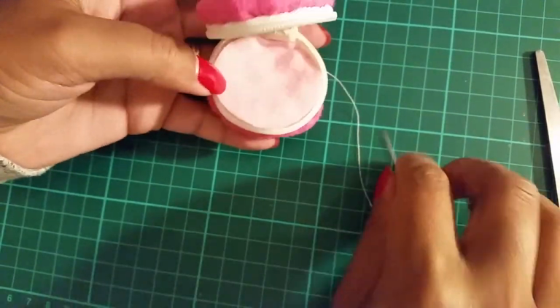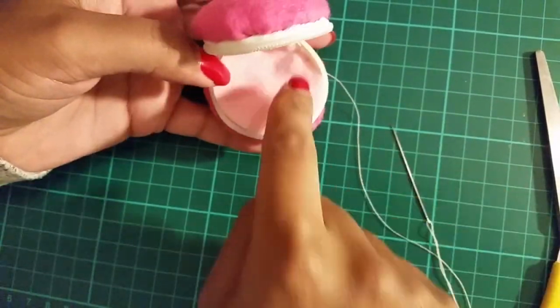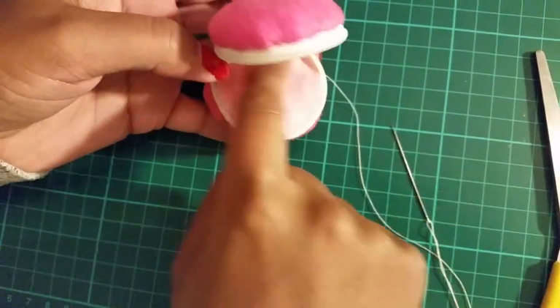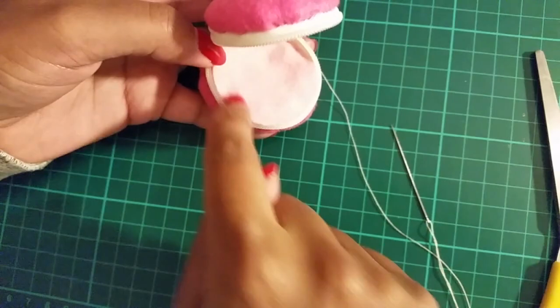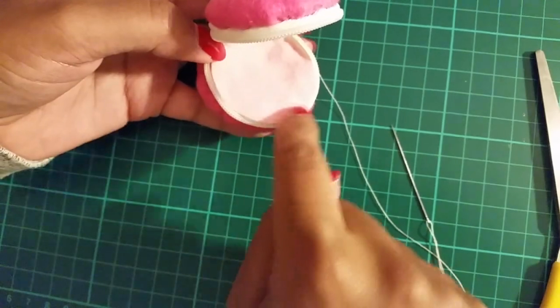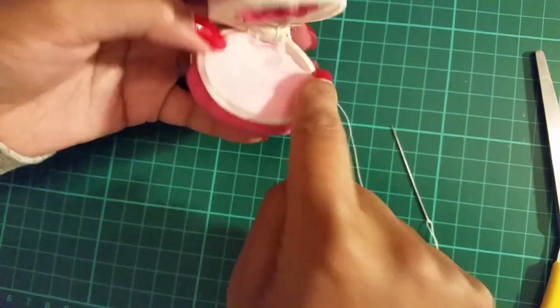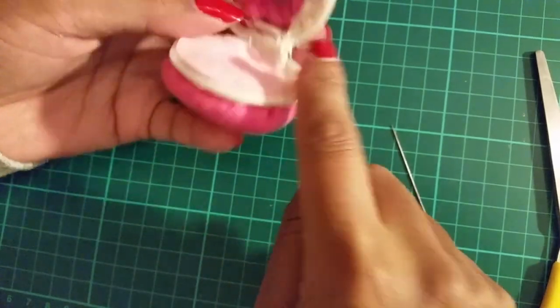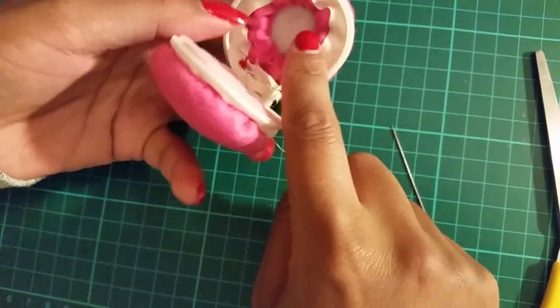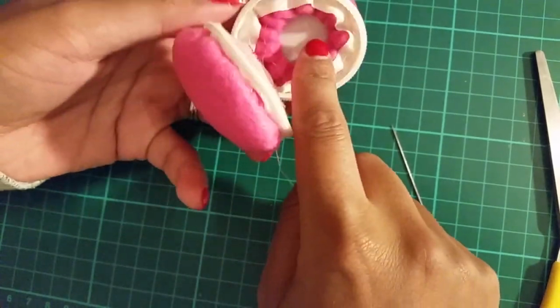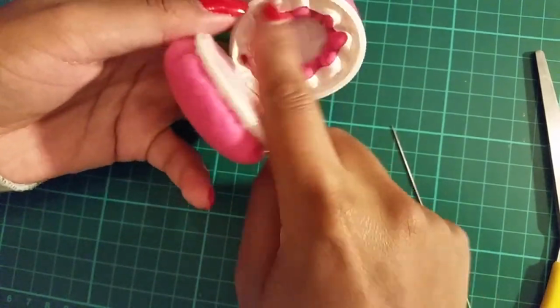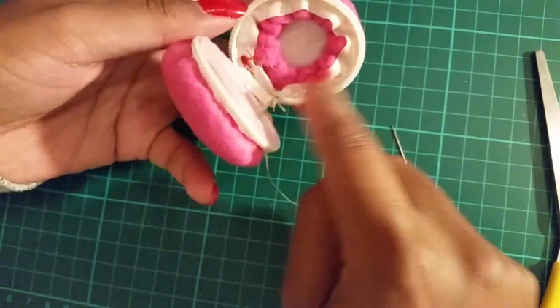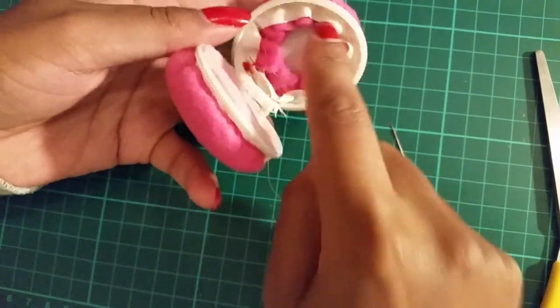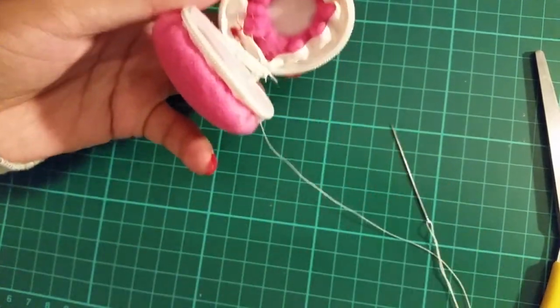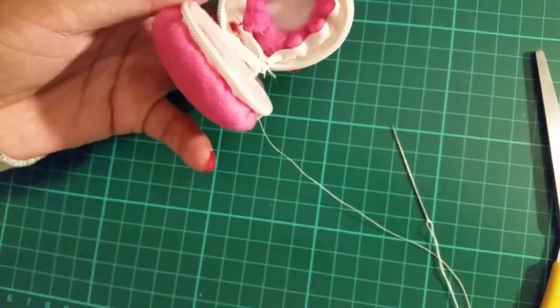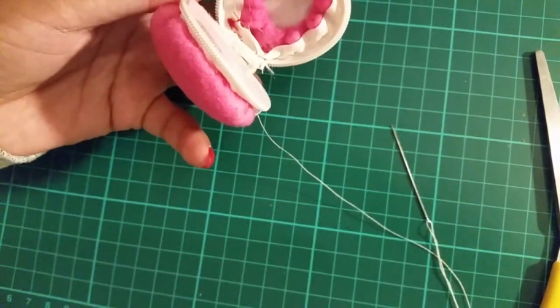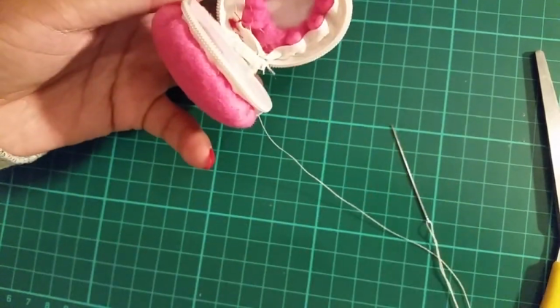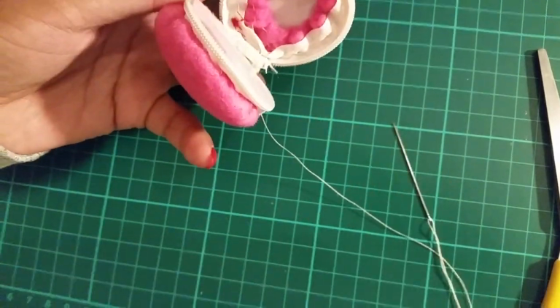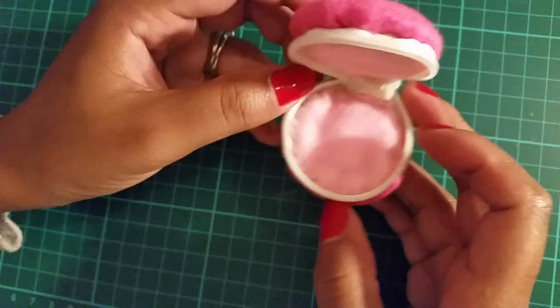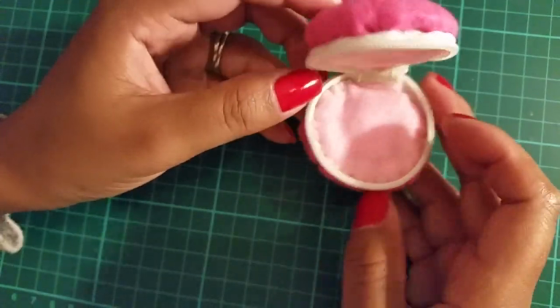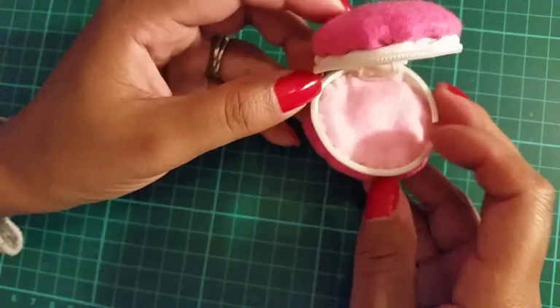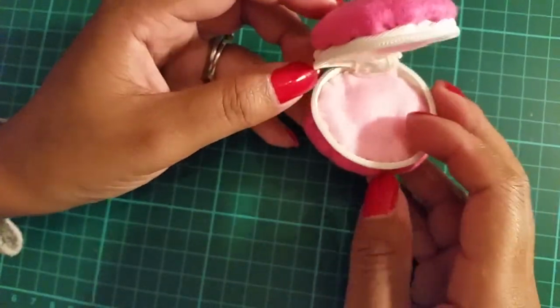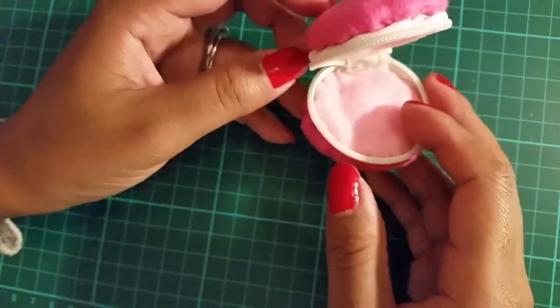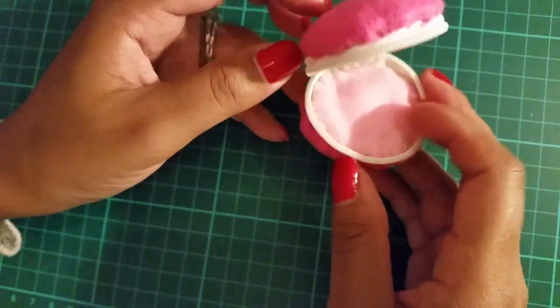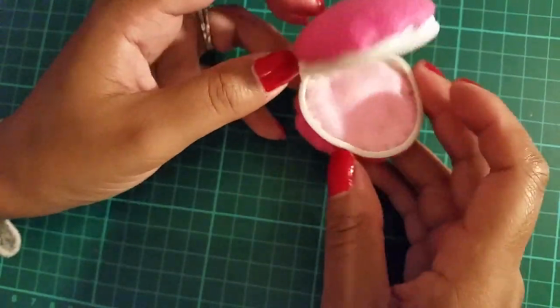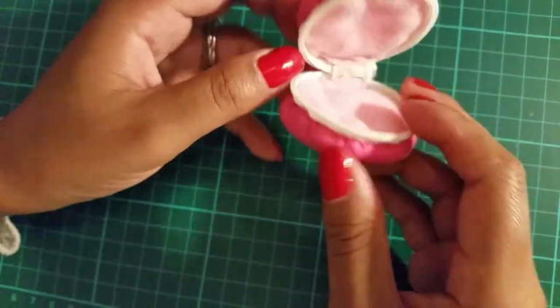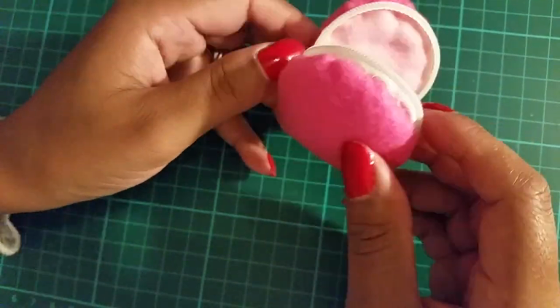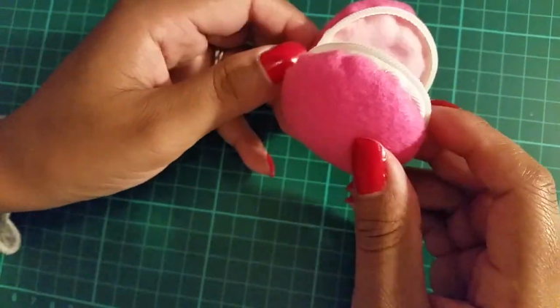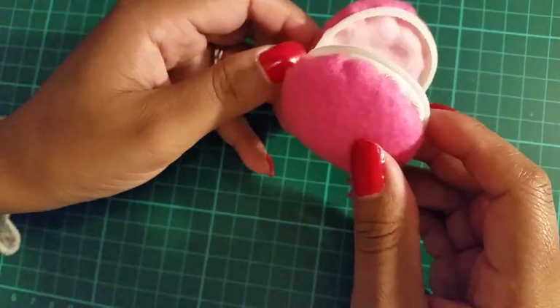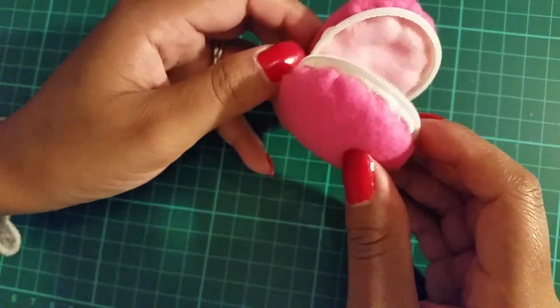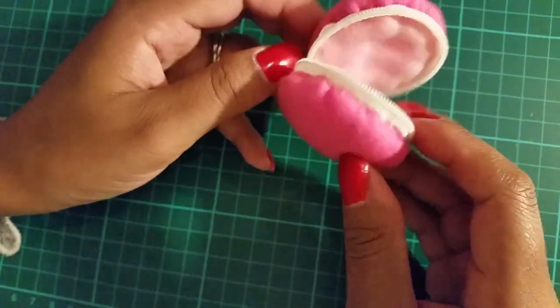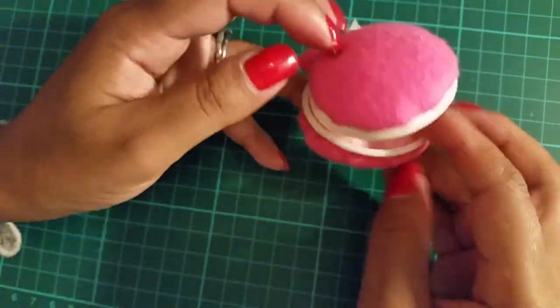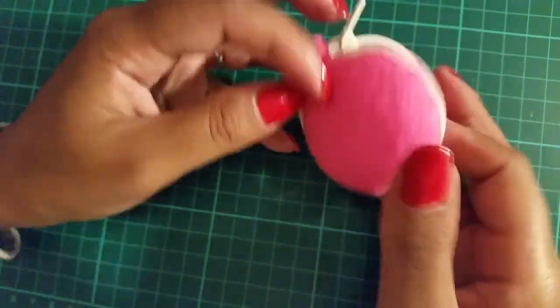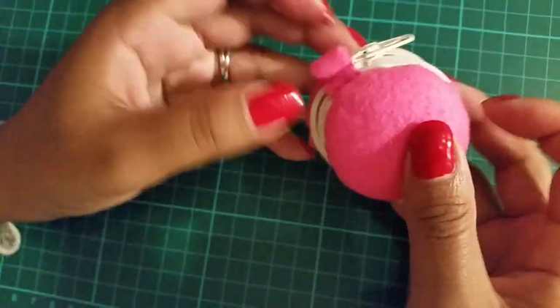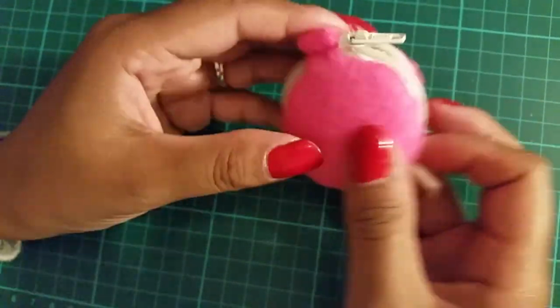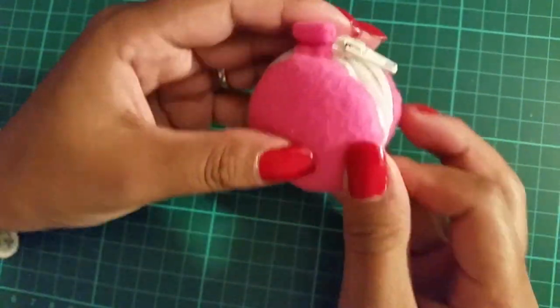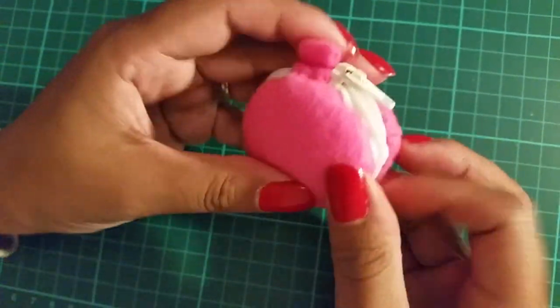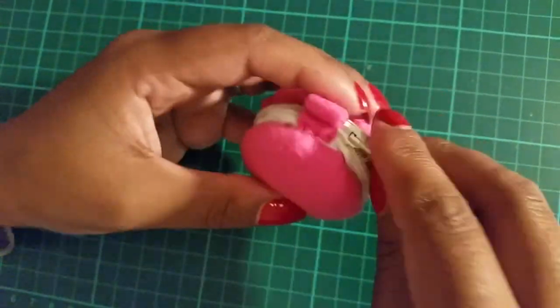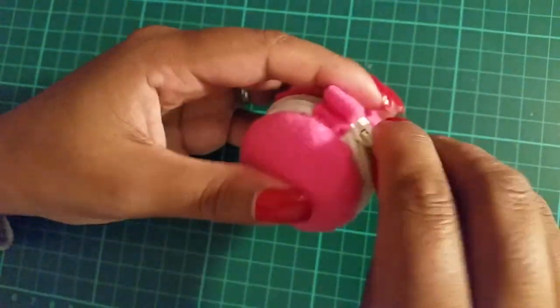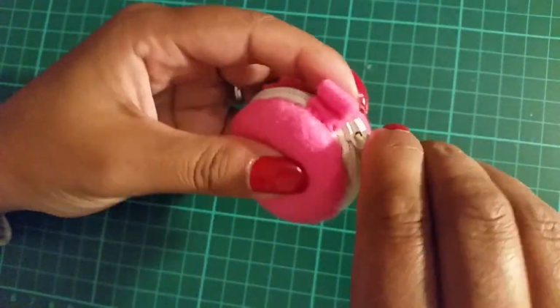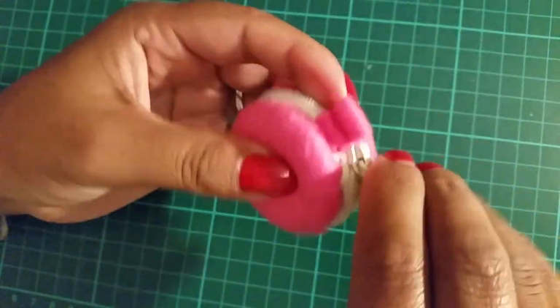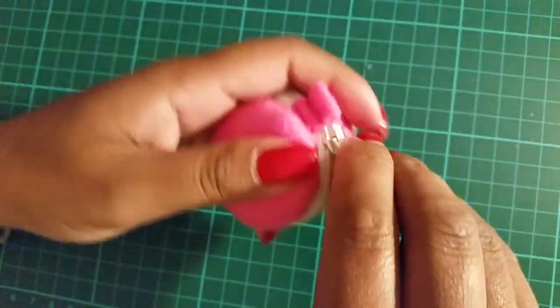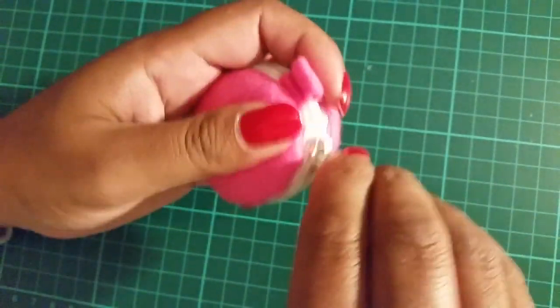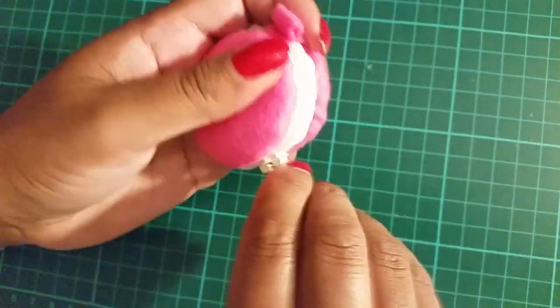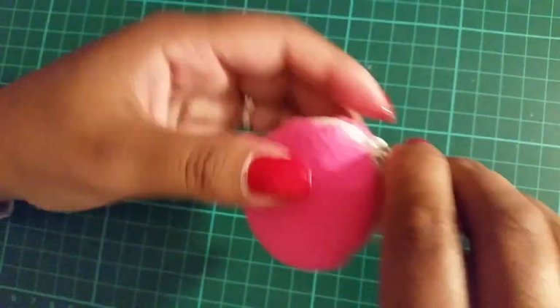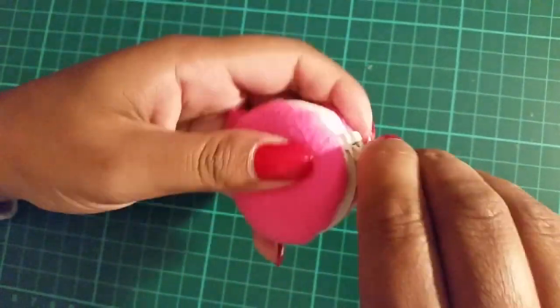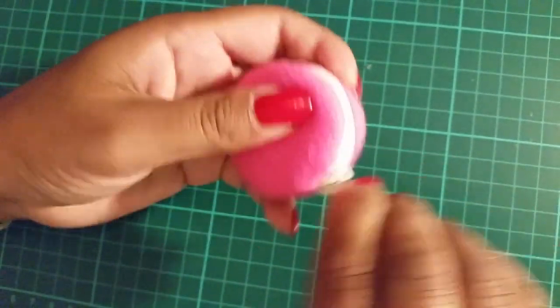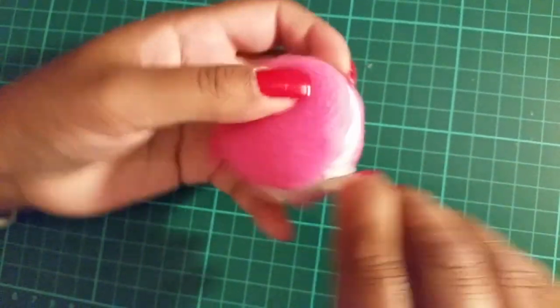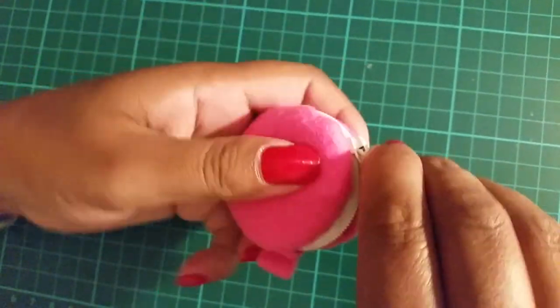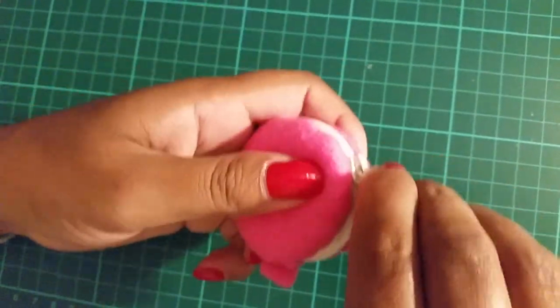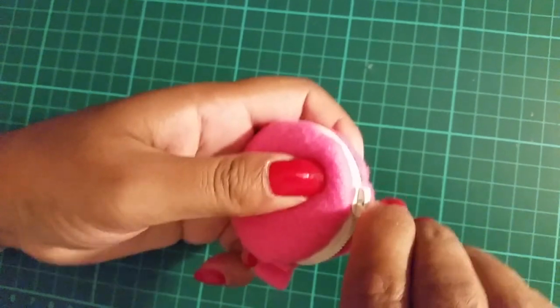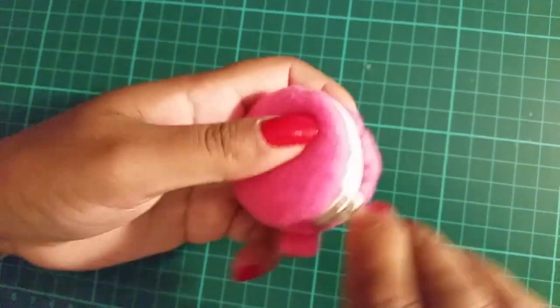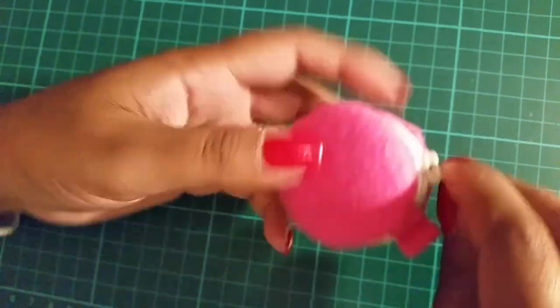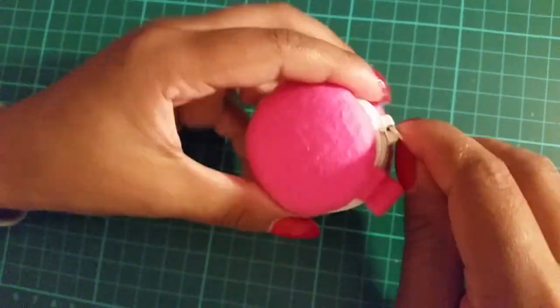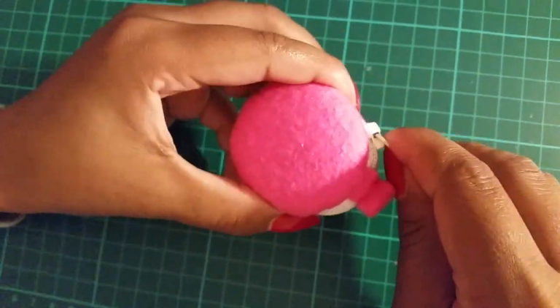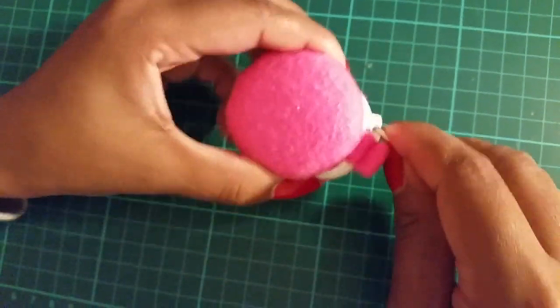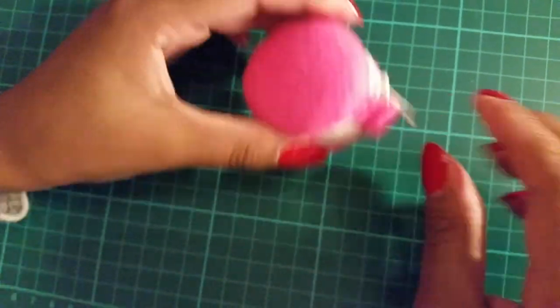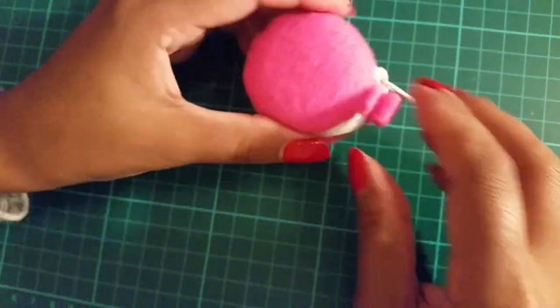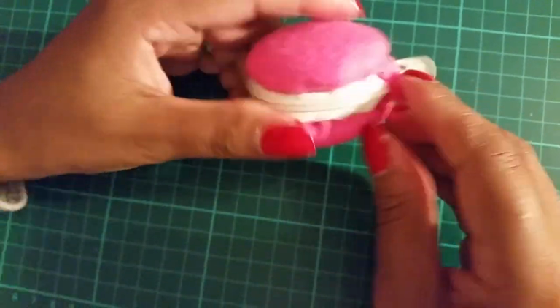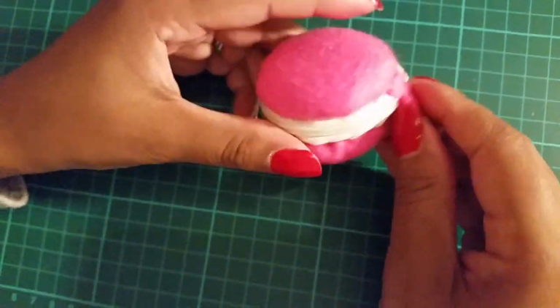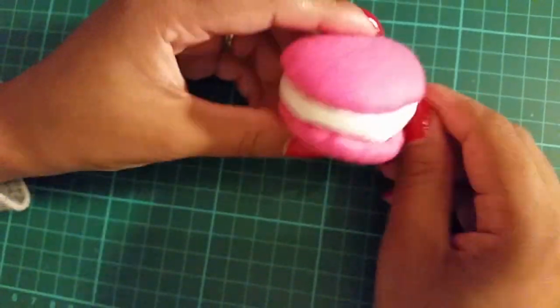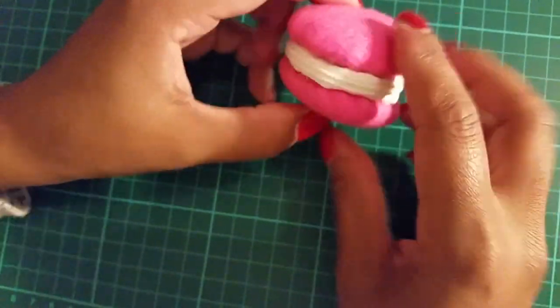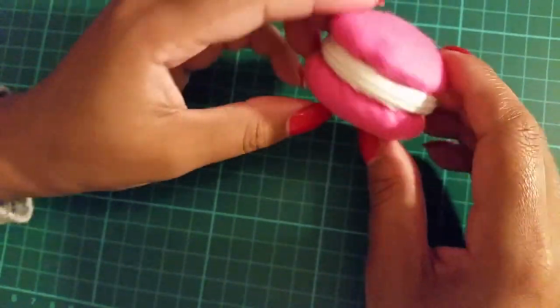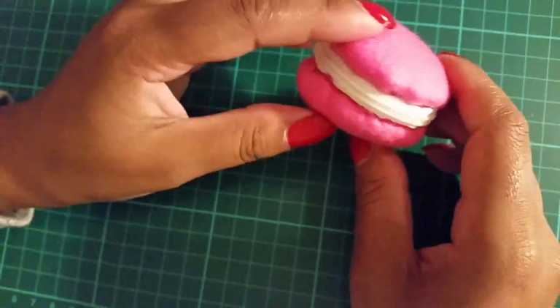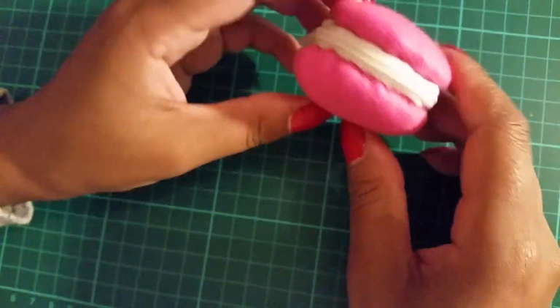And the macaroon pouch is done! Initially I wanted this for my earphones but I made it too small, so I can just use it for my stud earrings or rings.